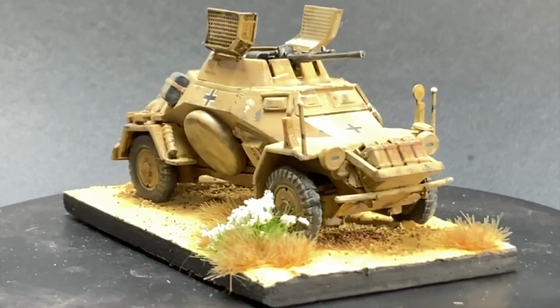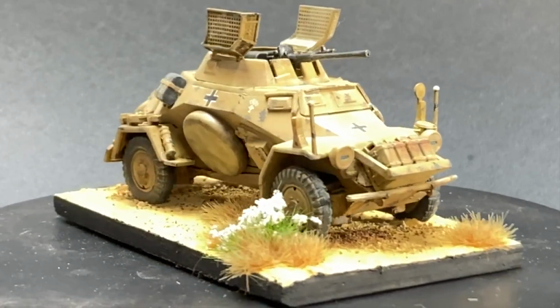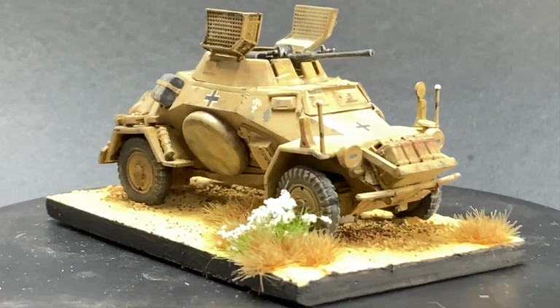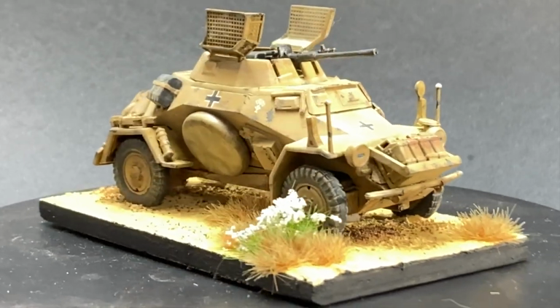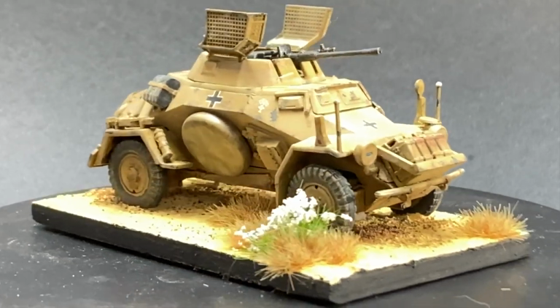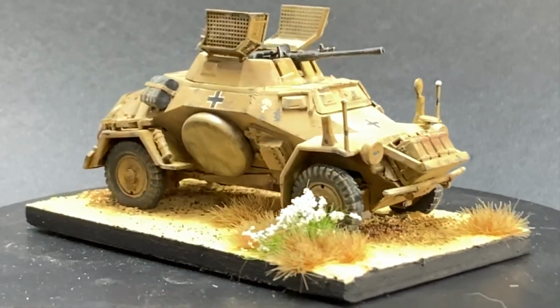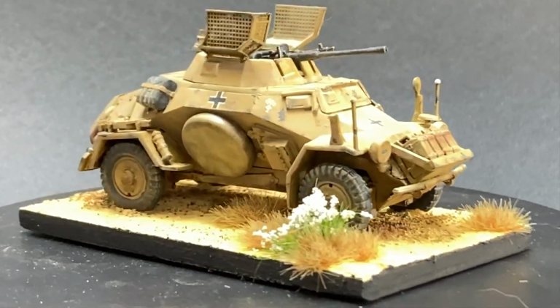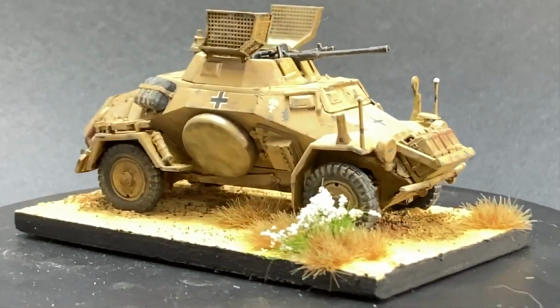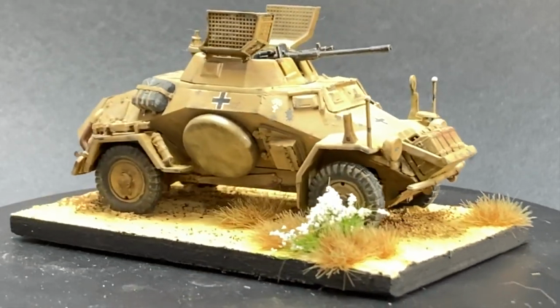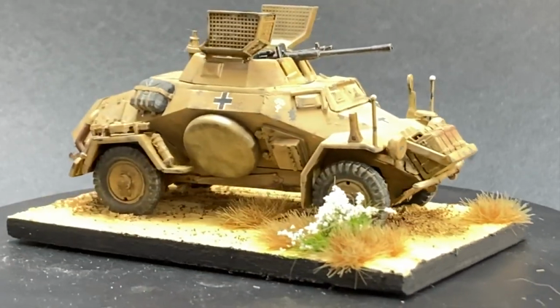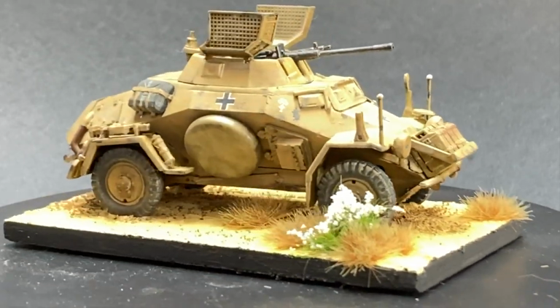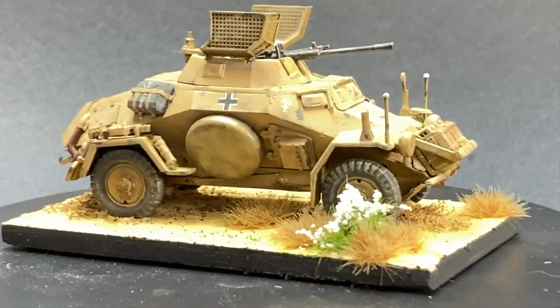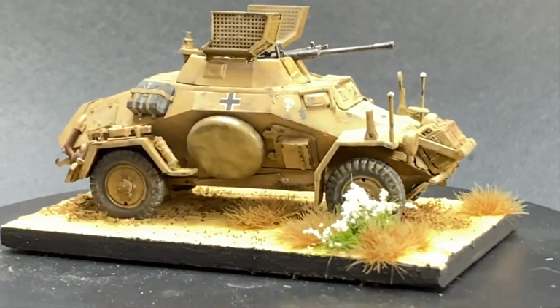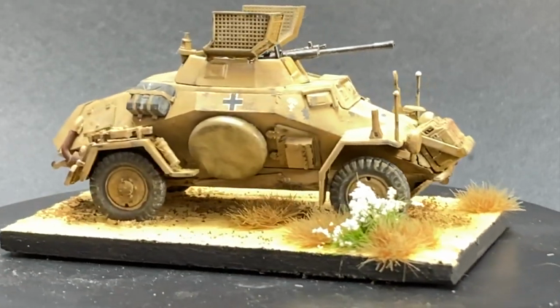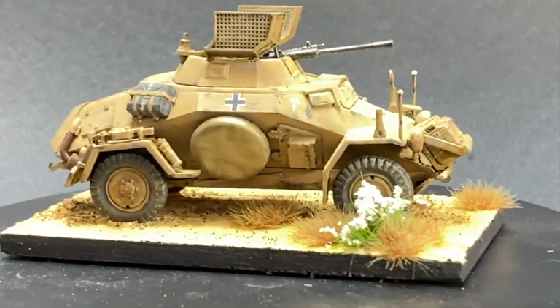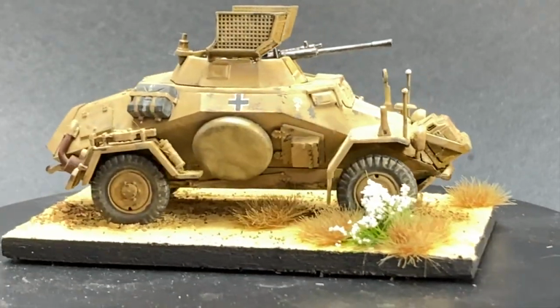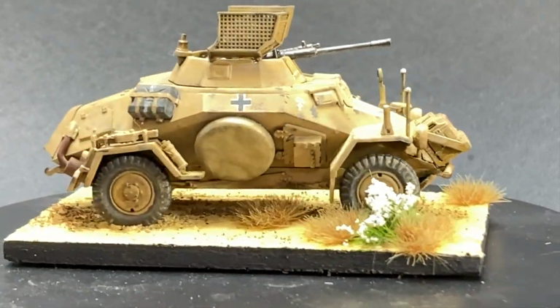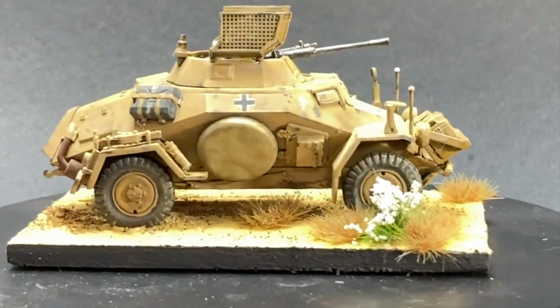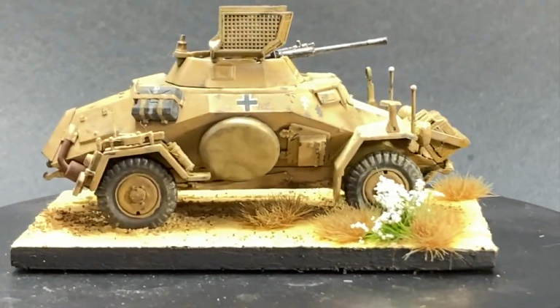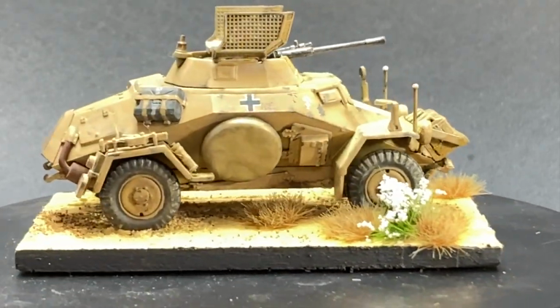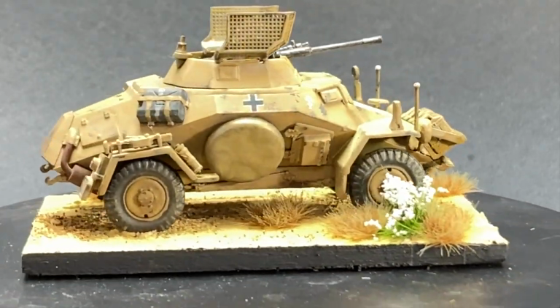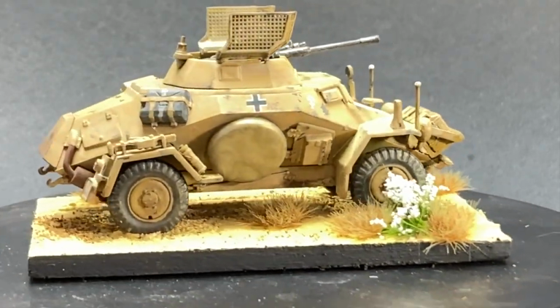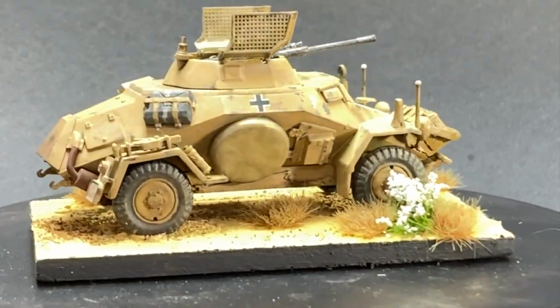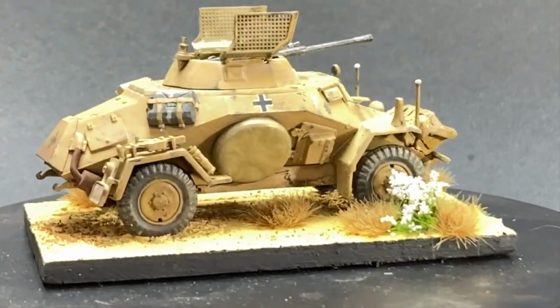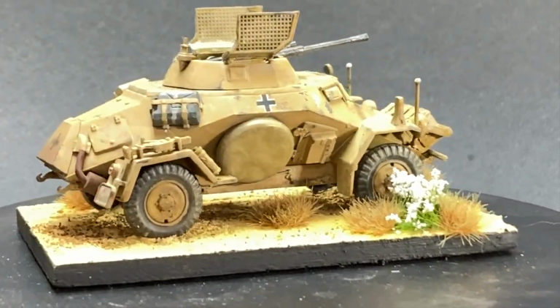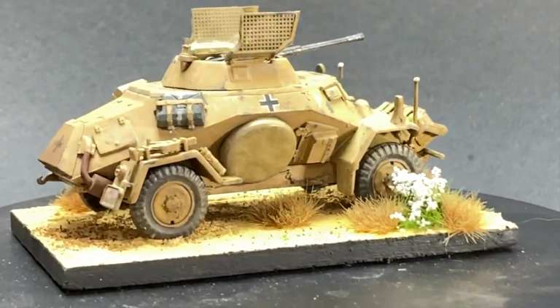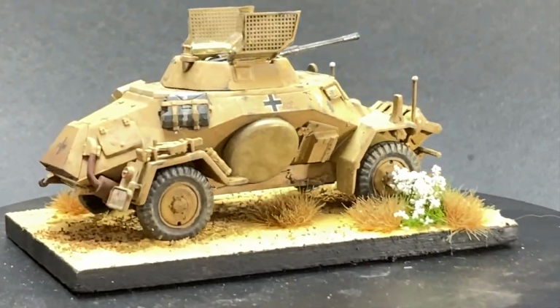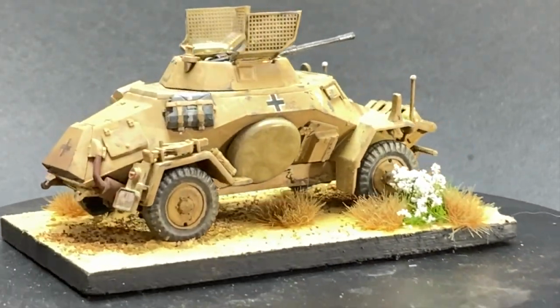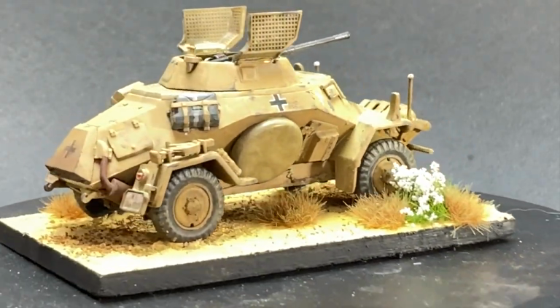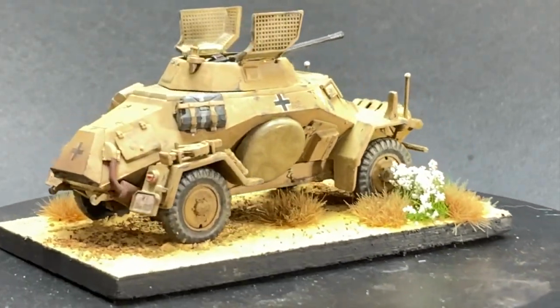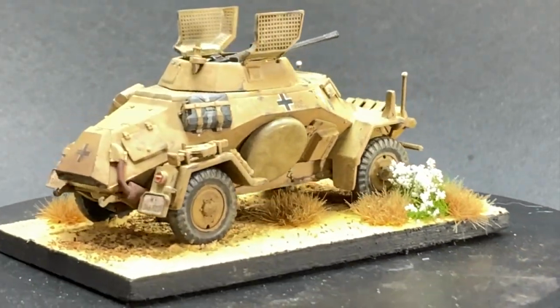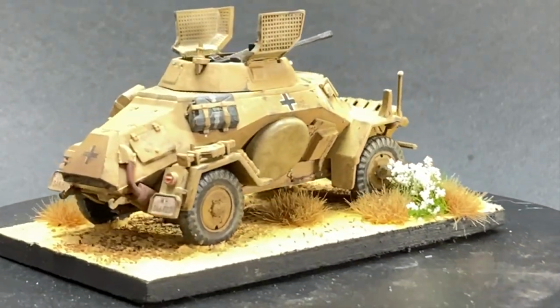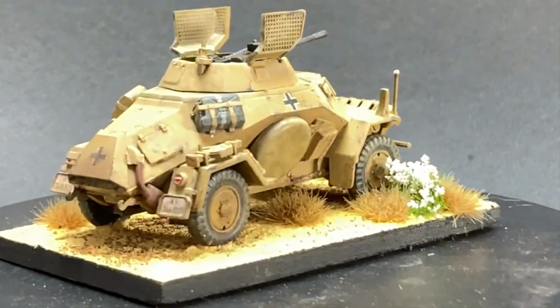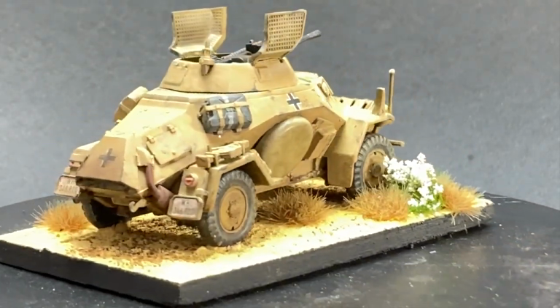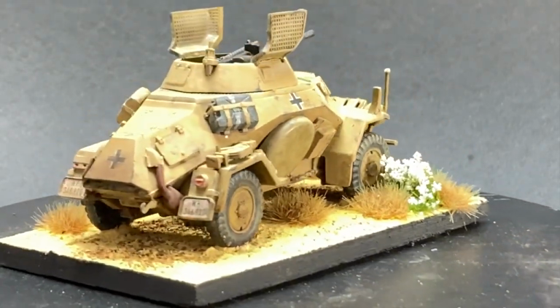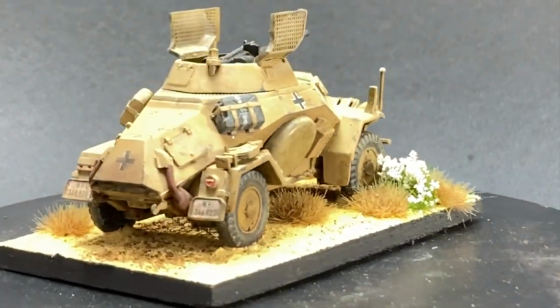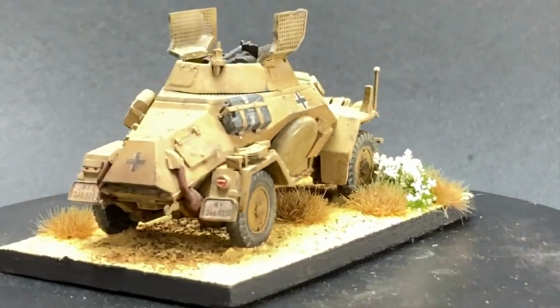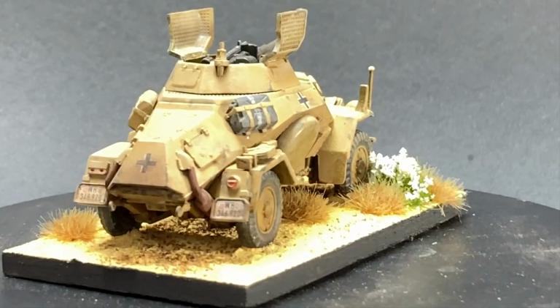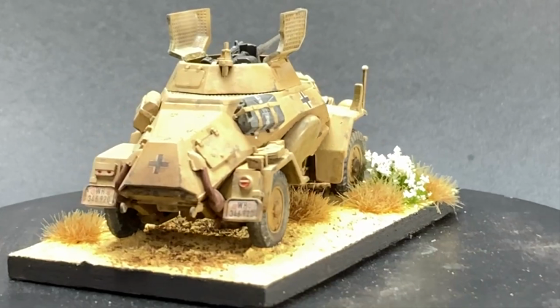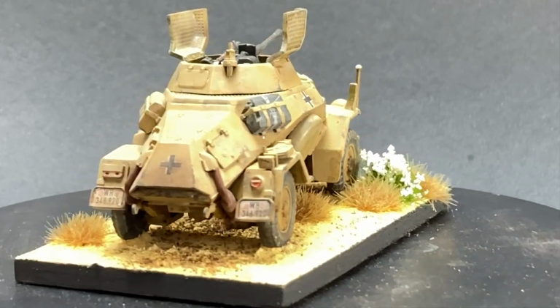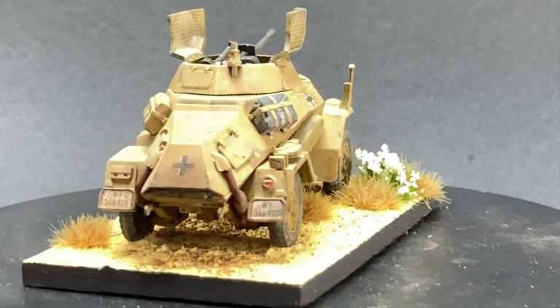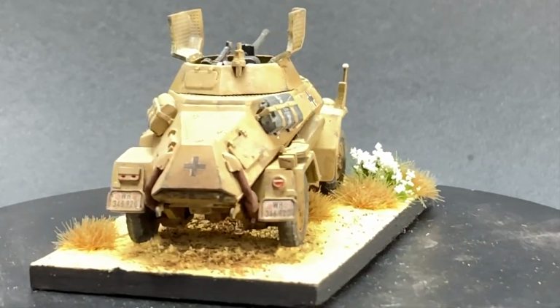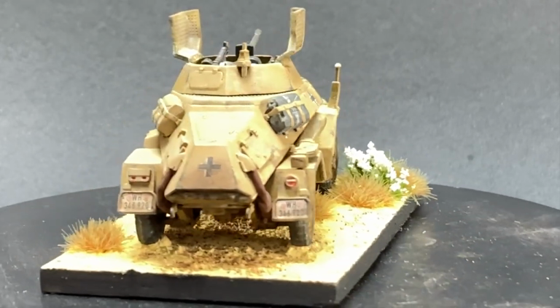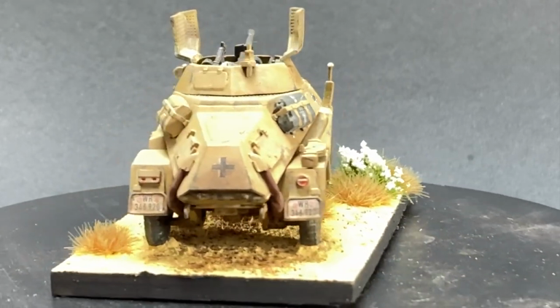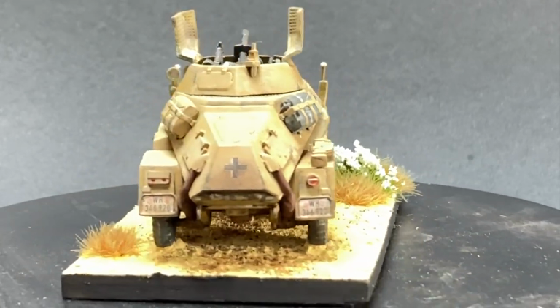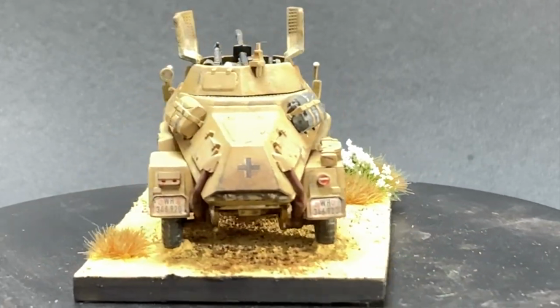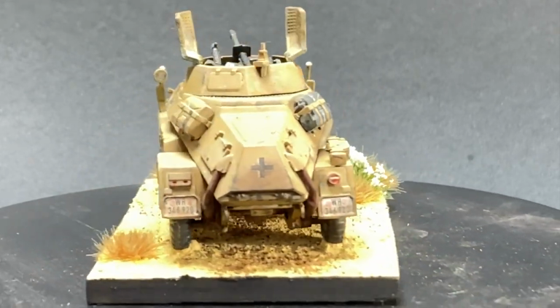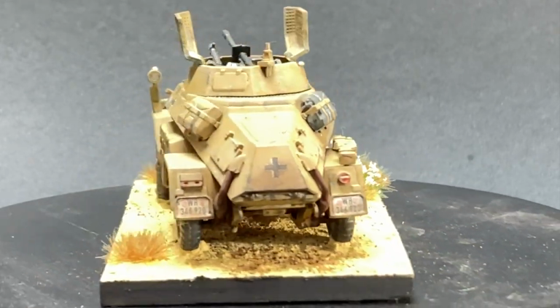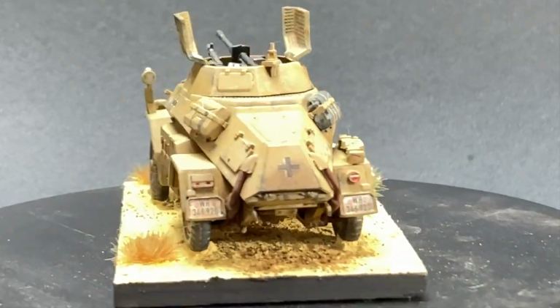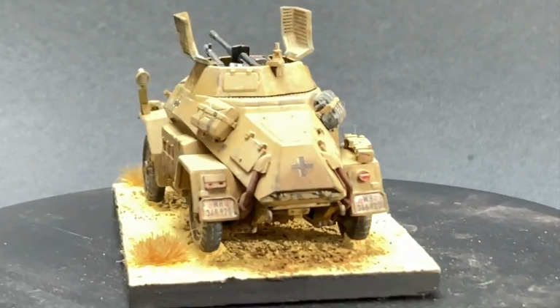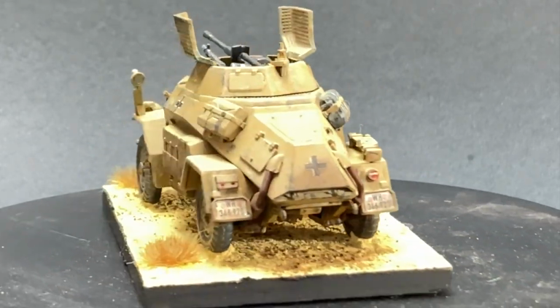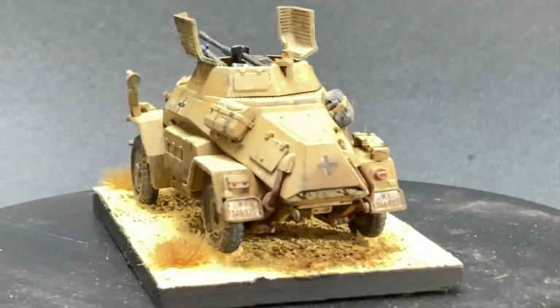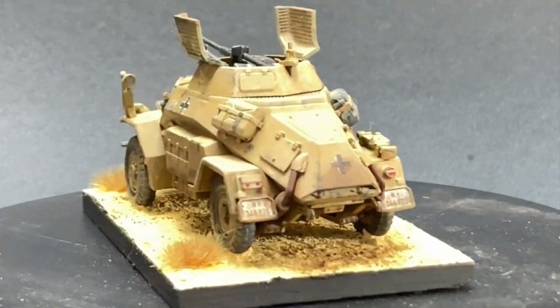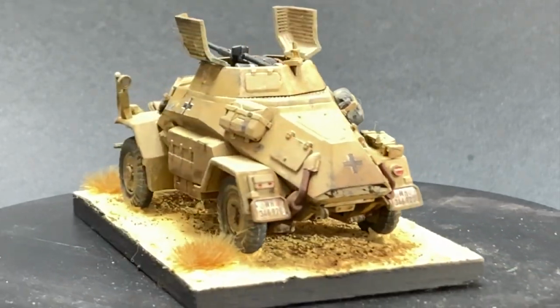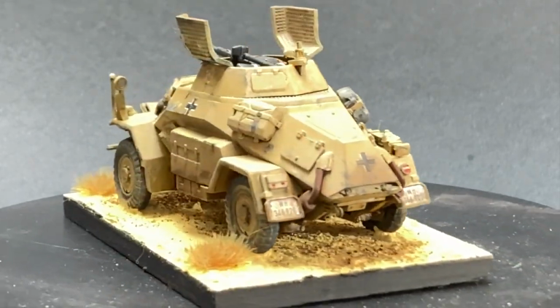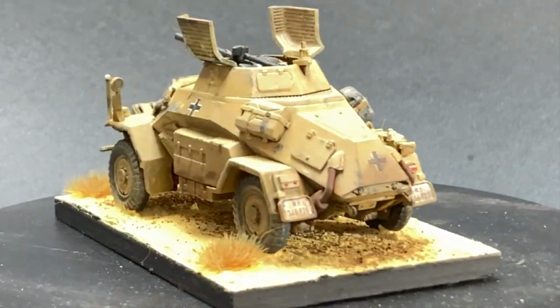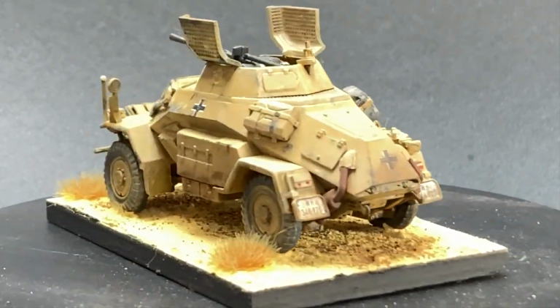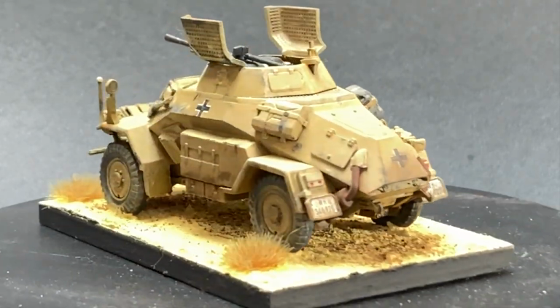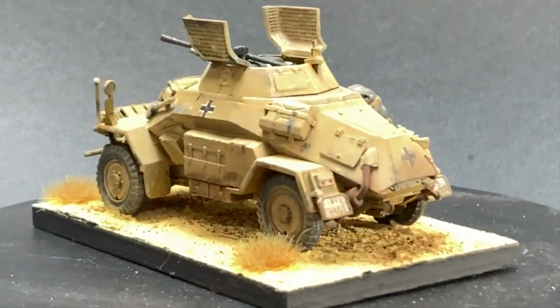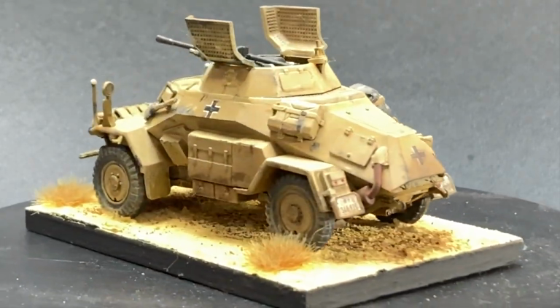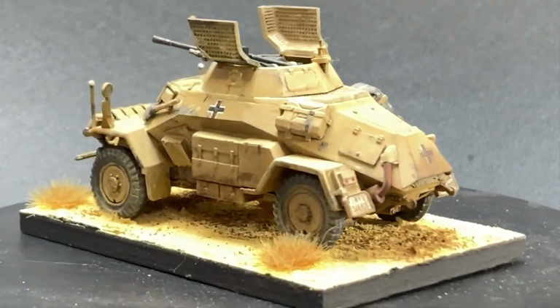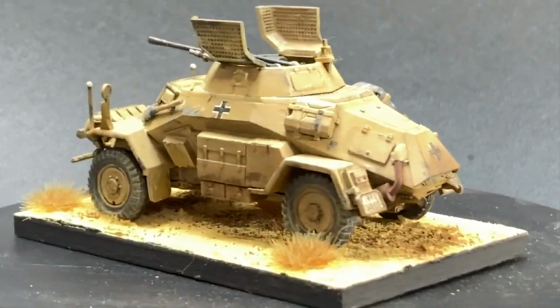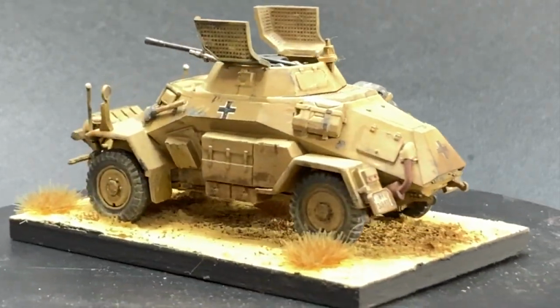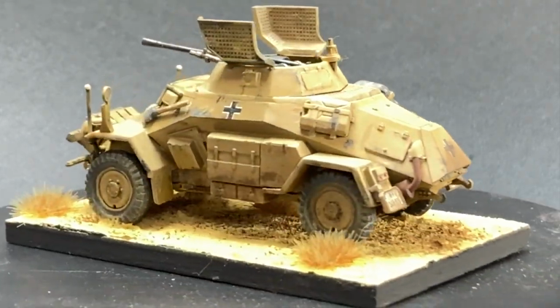And there you have it — this is how I built and painted my German armored car from the Gentleman's War box set. And now it's time to start gaming.